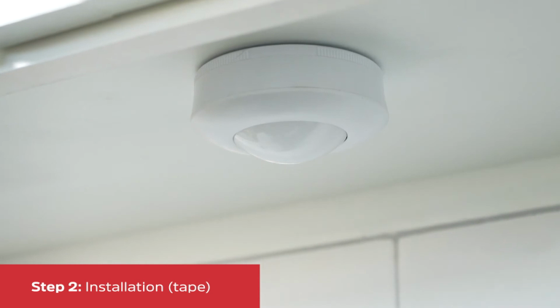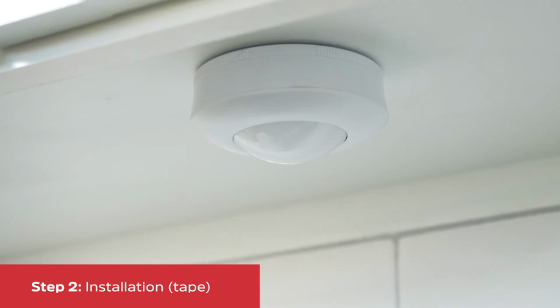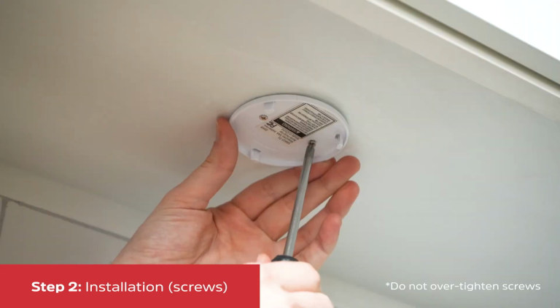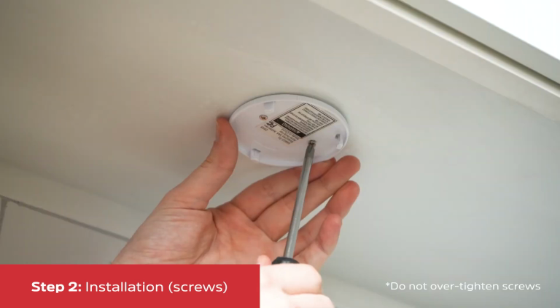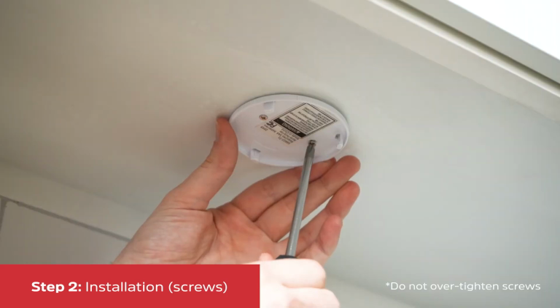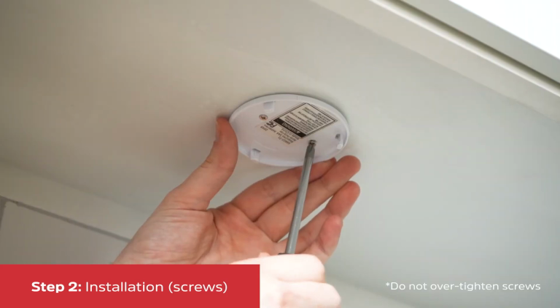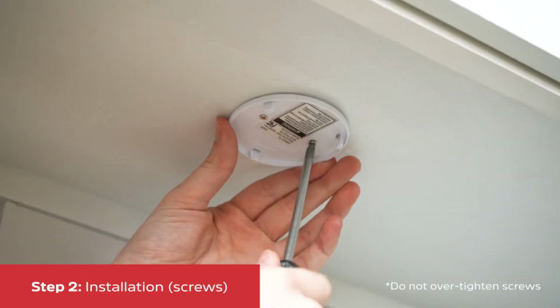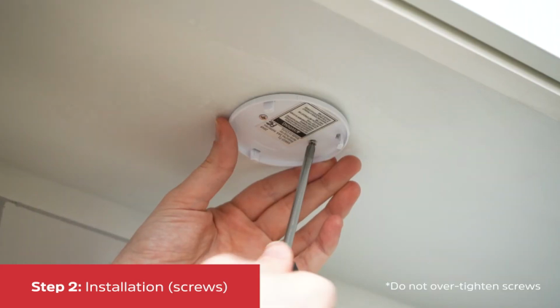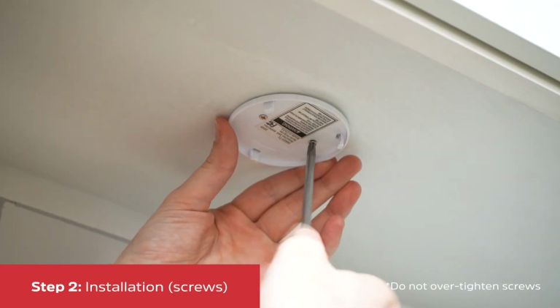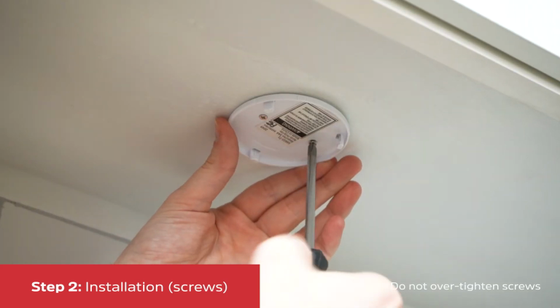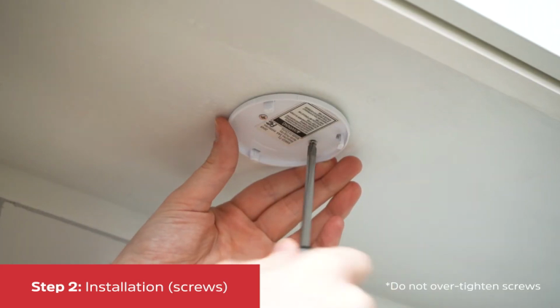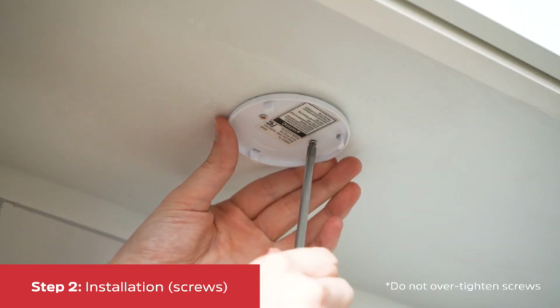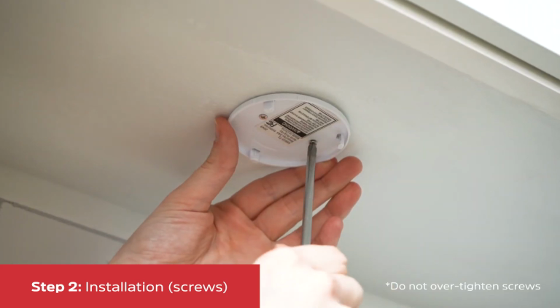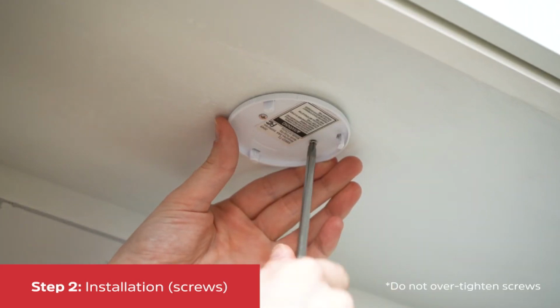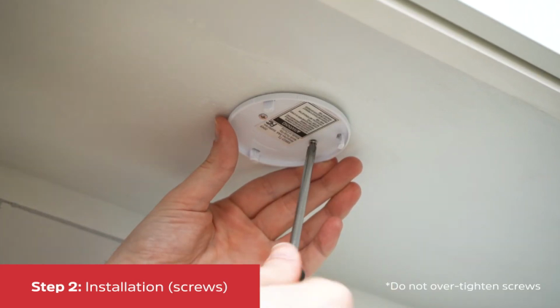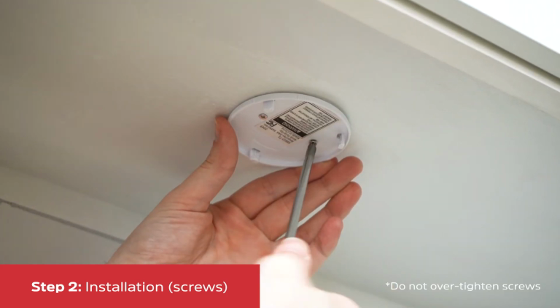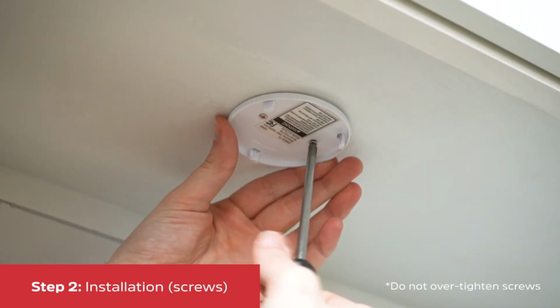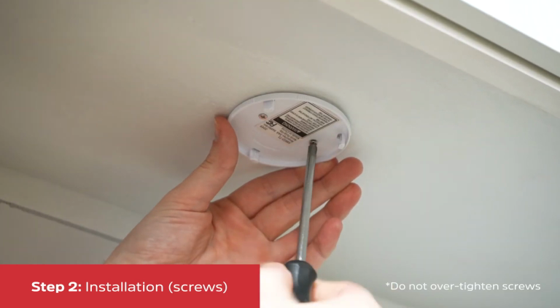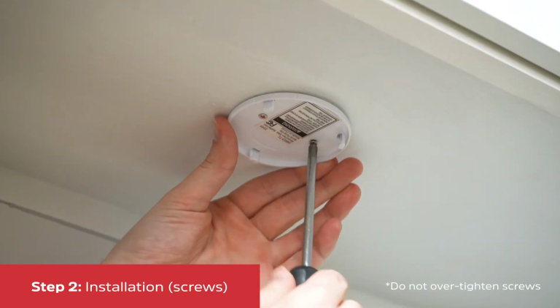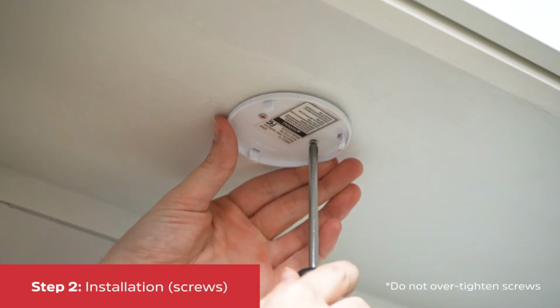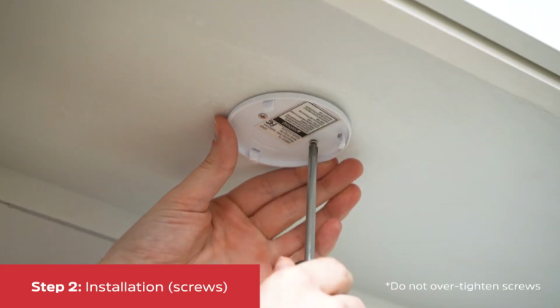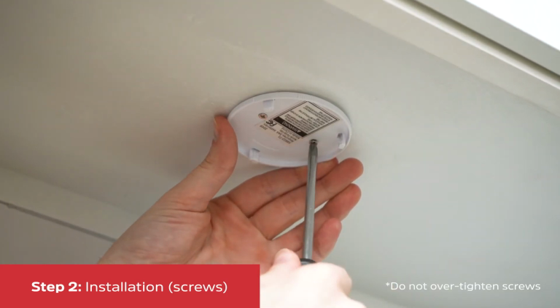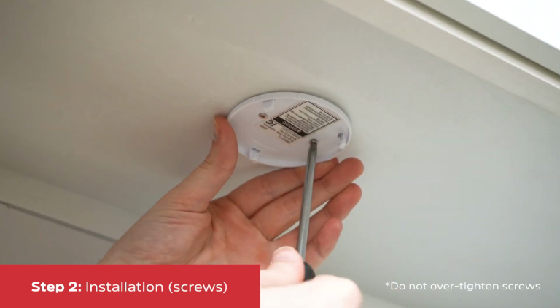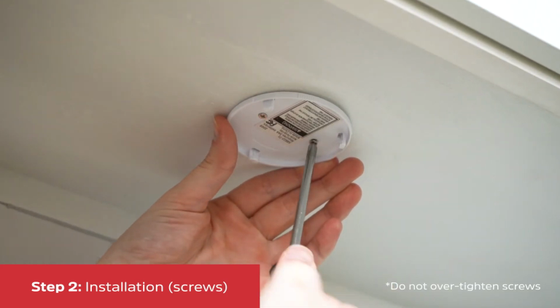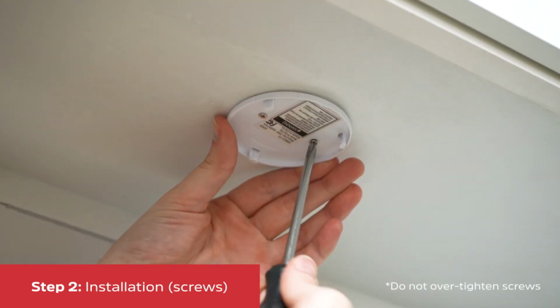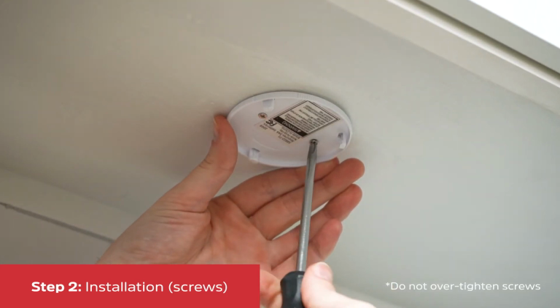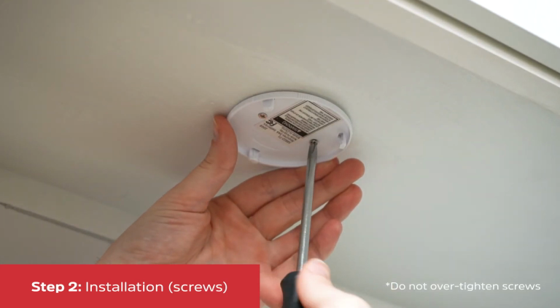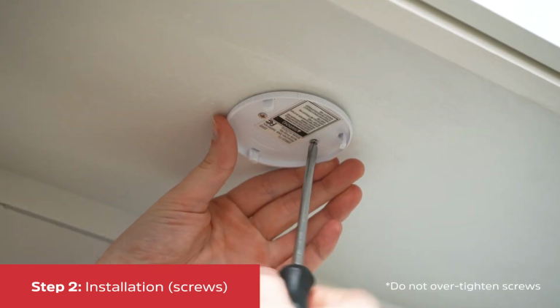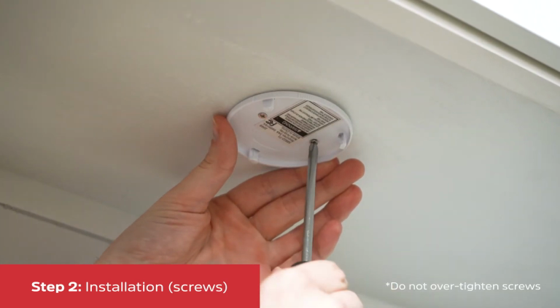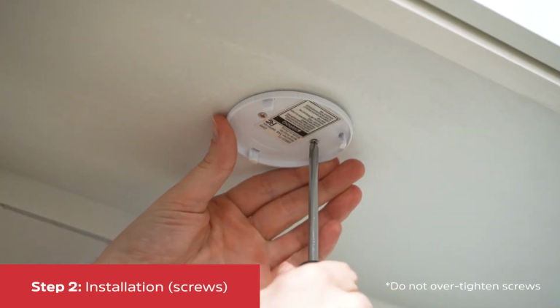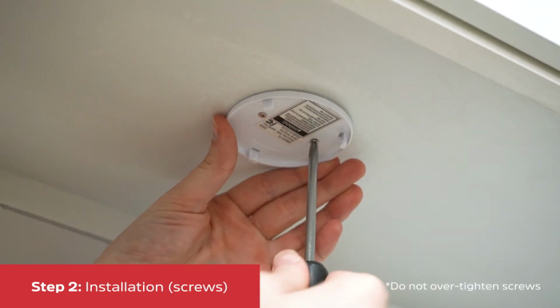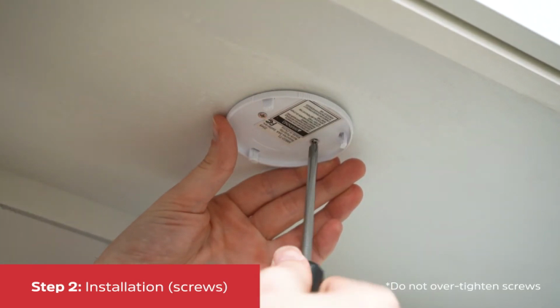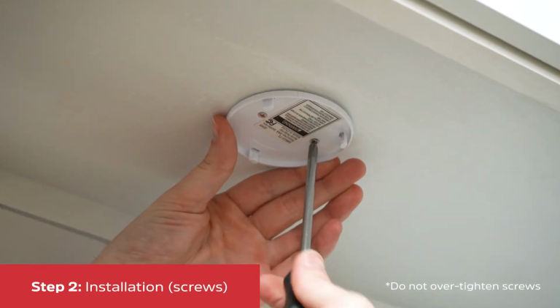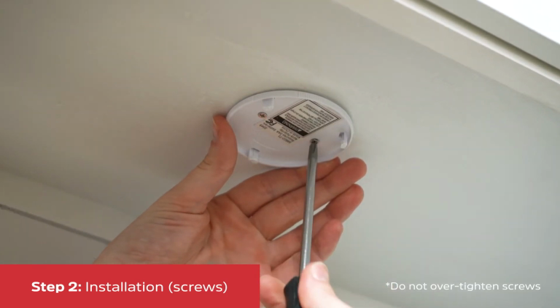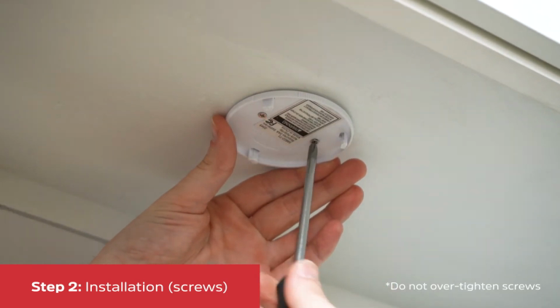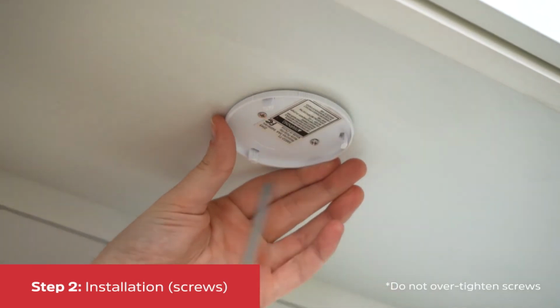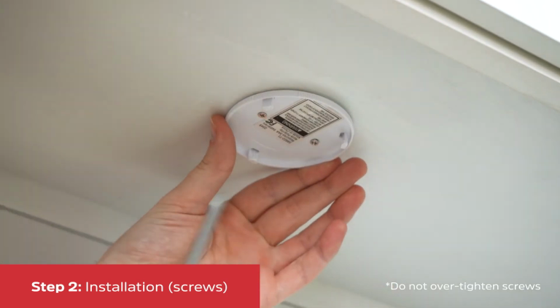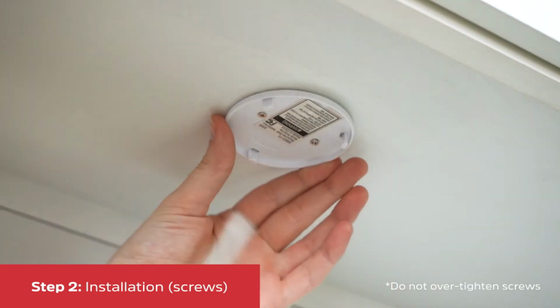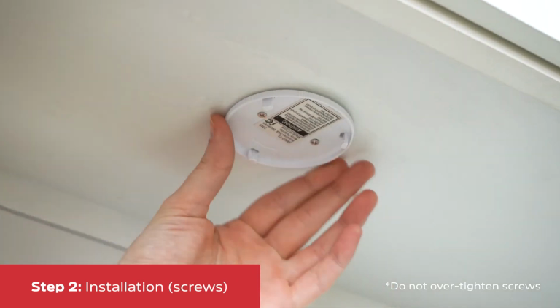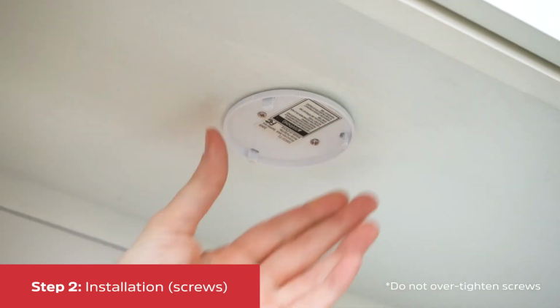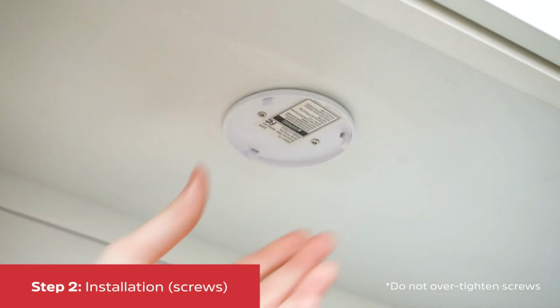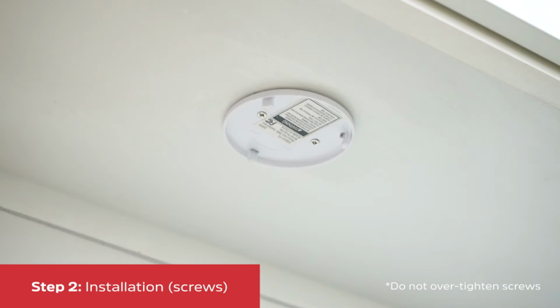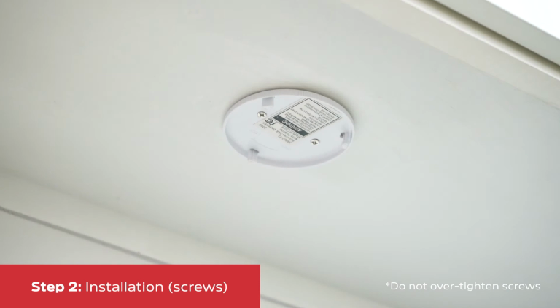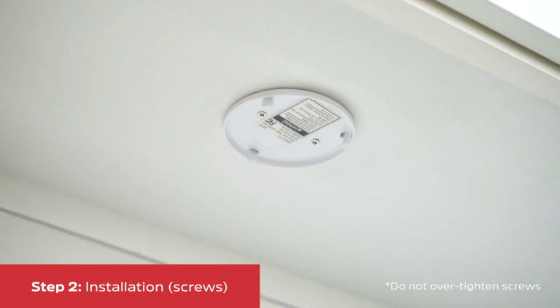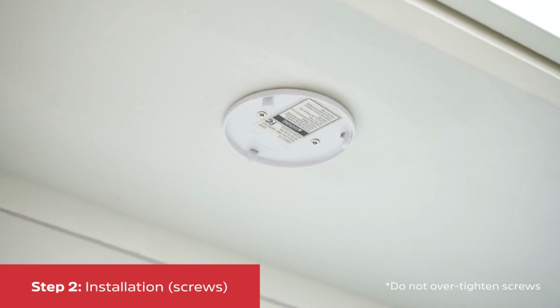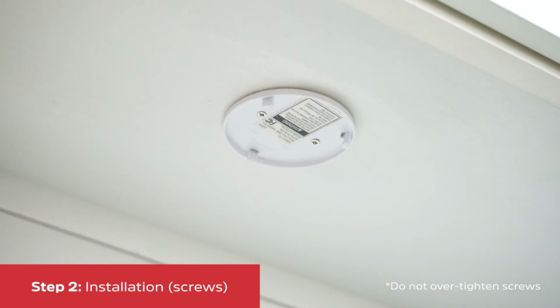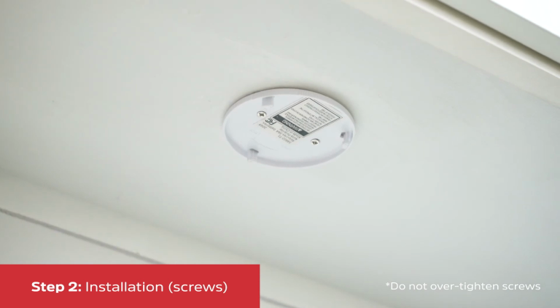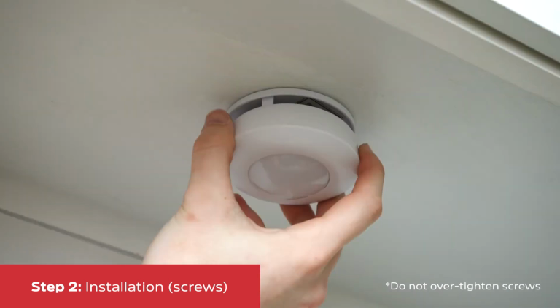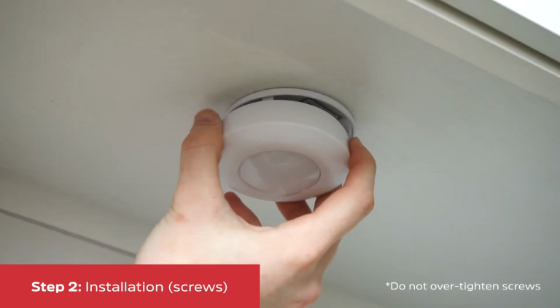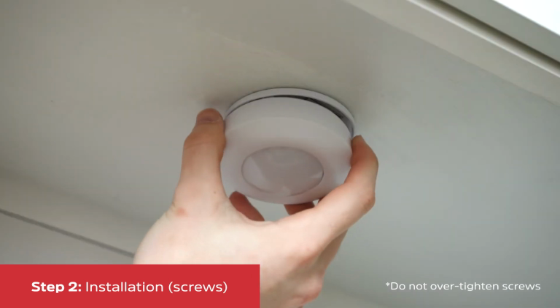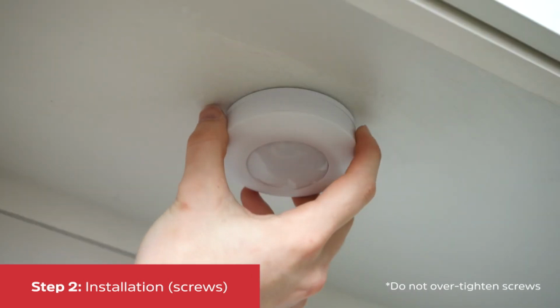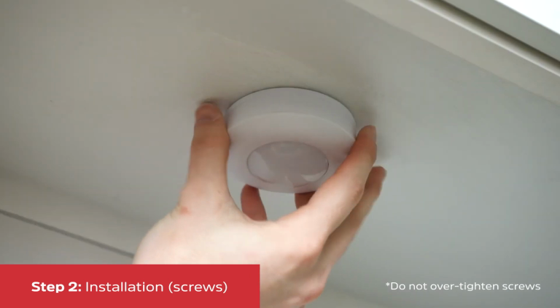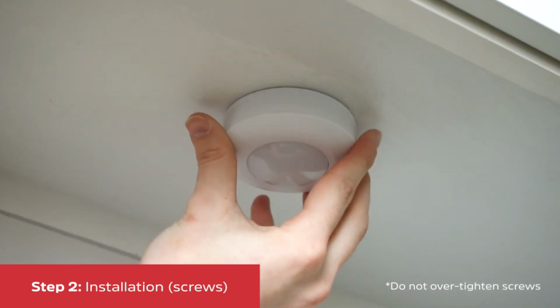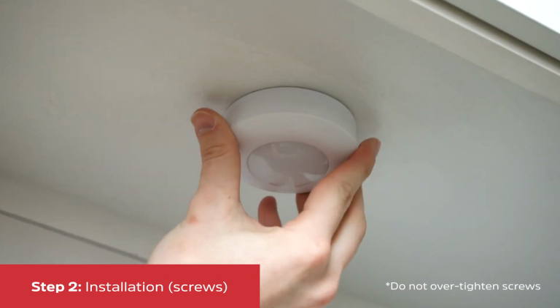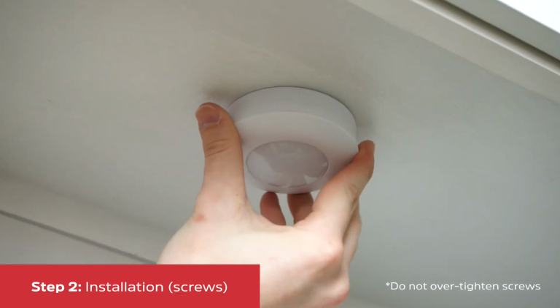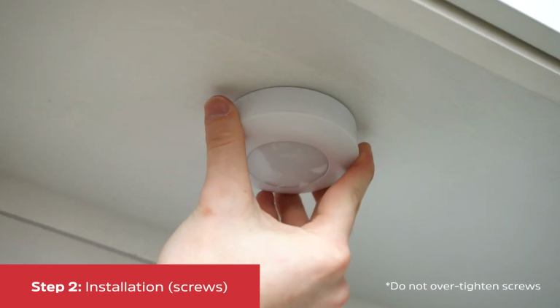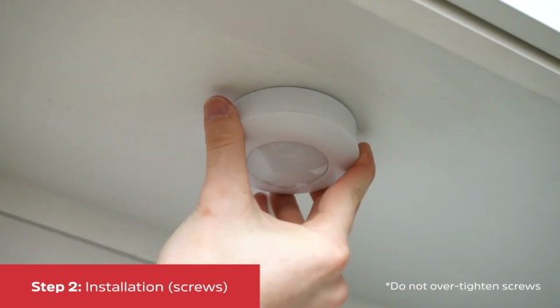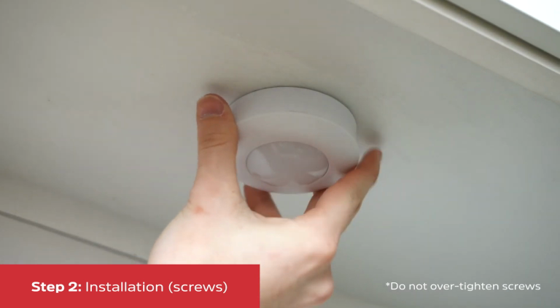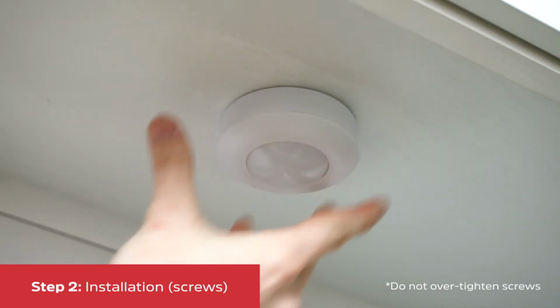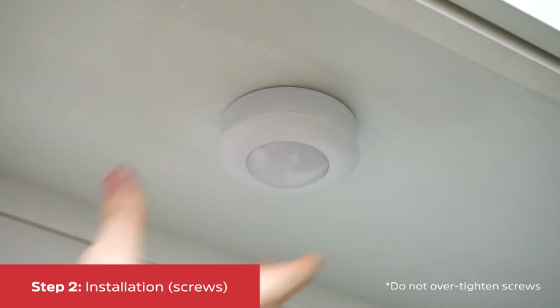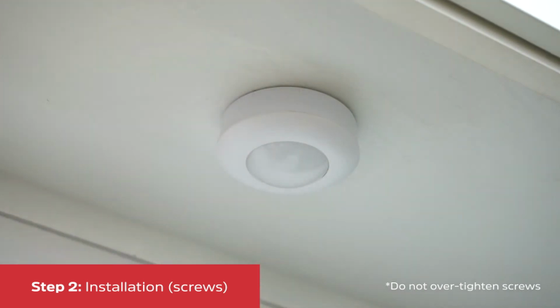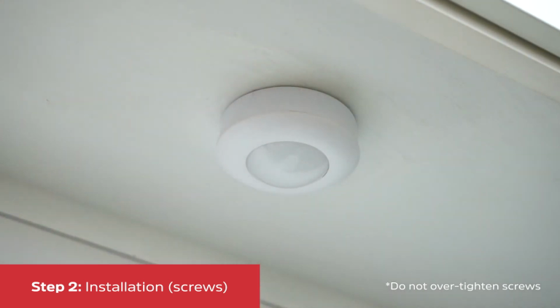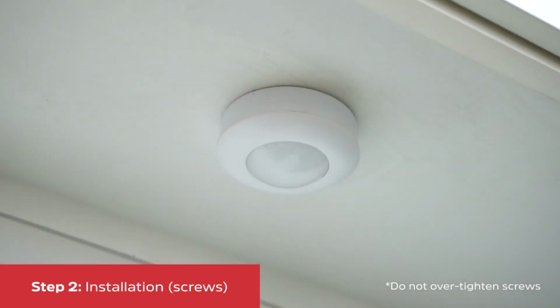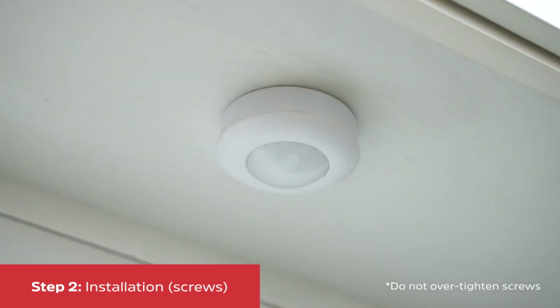To install the puck using screws, remove the back cover and thread the screws through the holes. Once mounted, attach the puck.